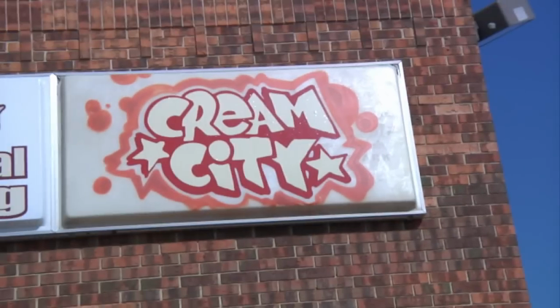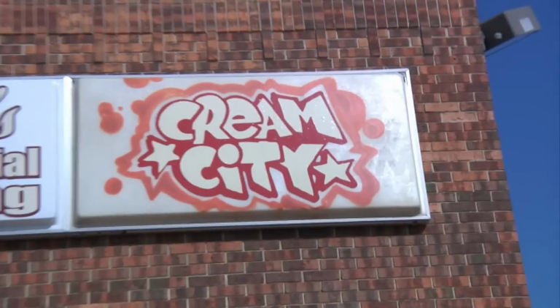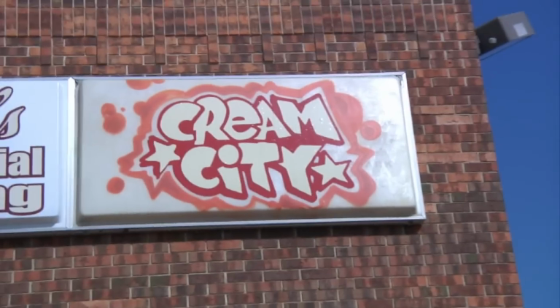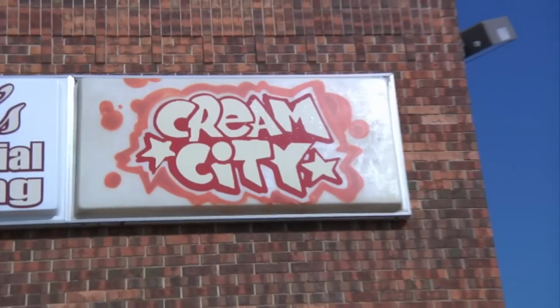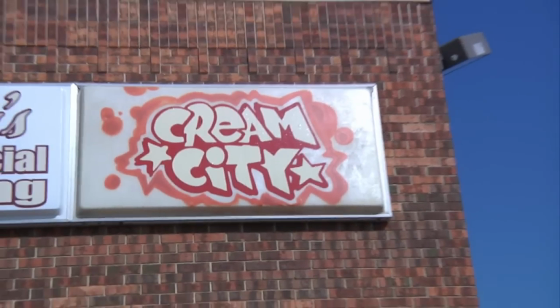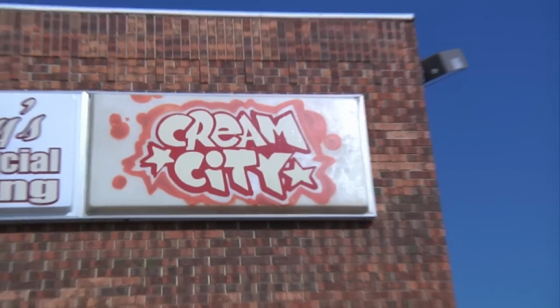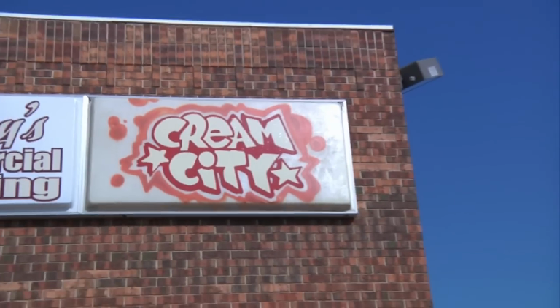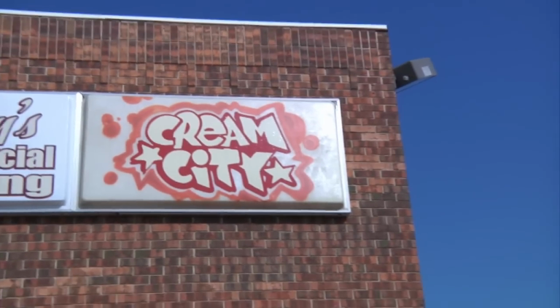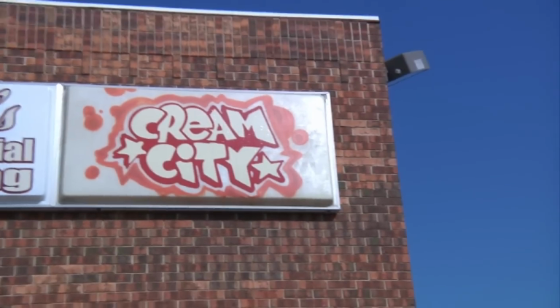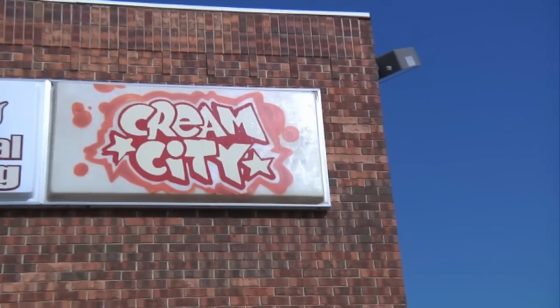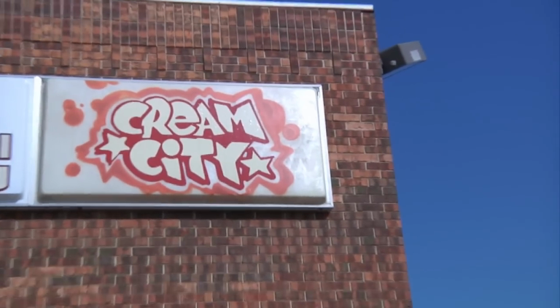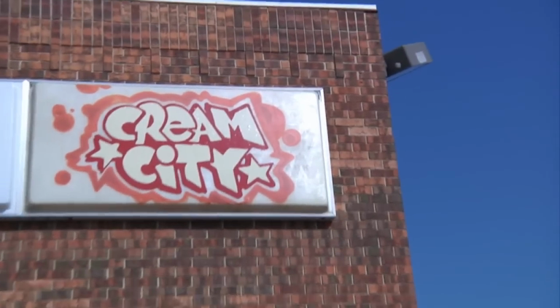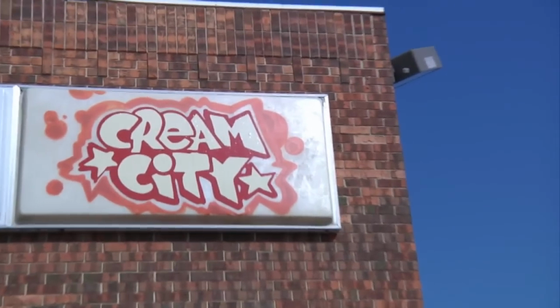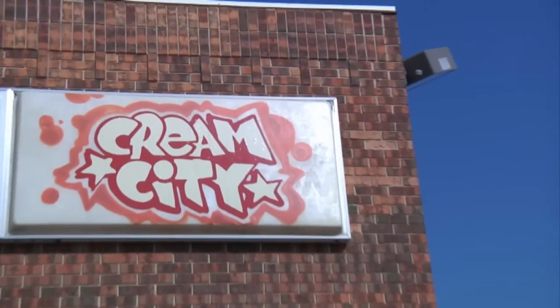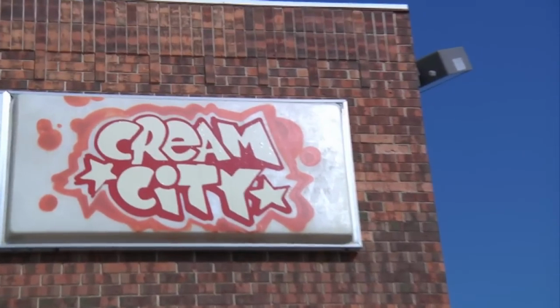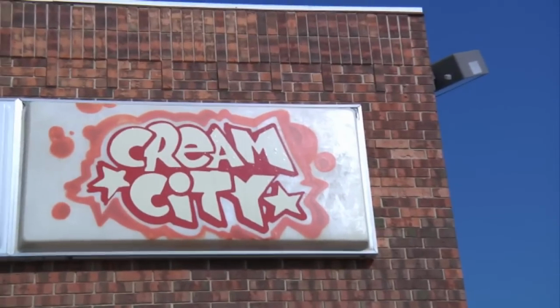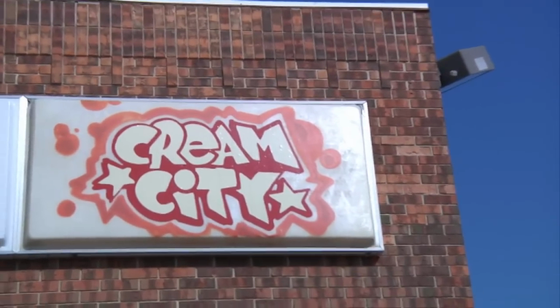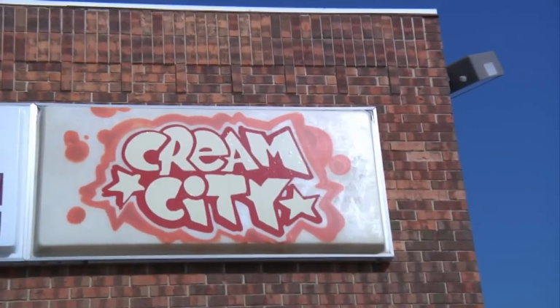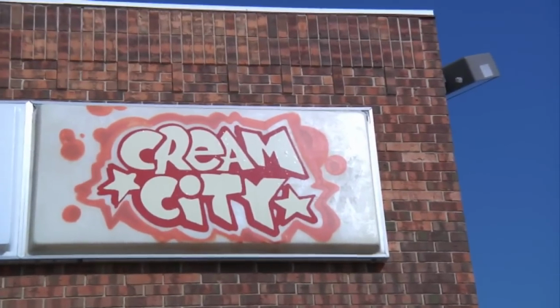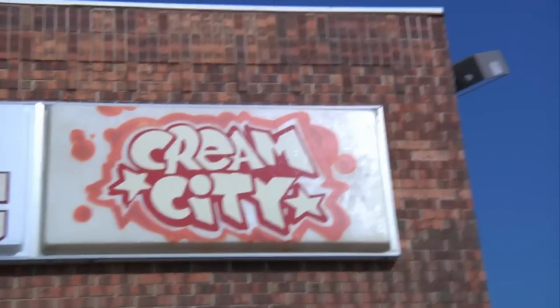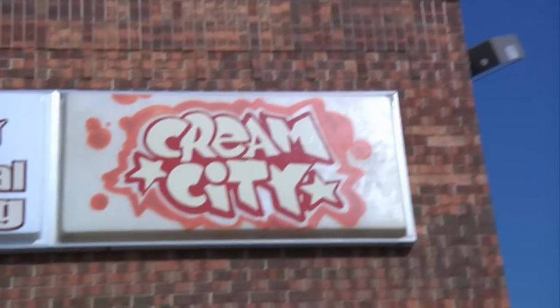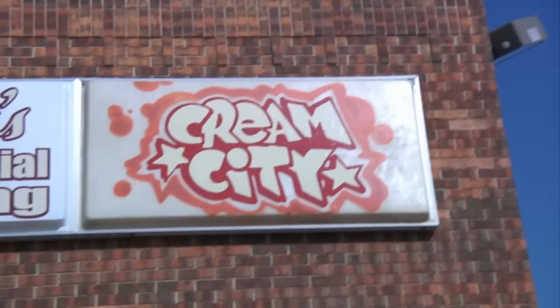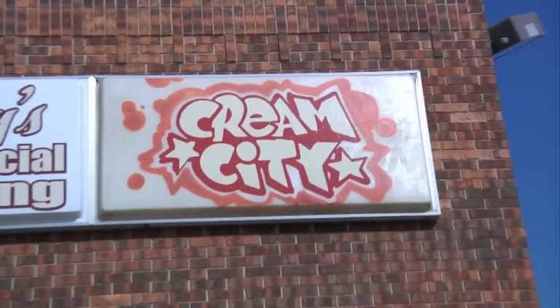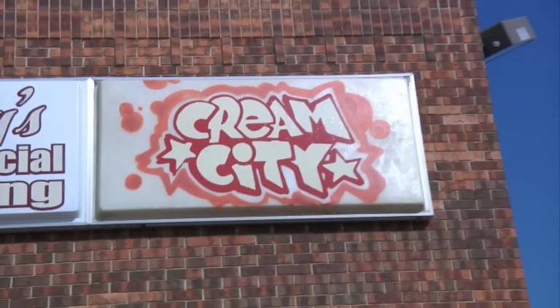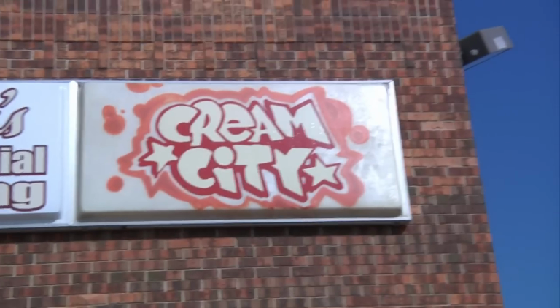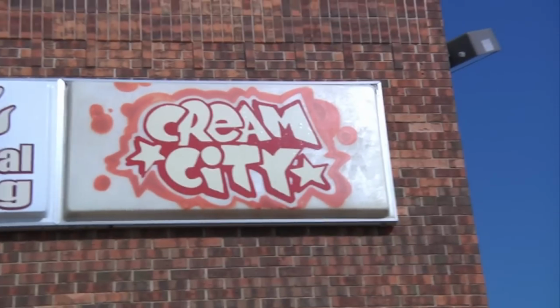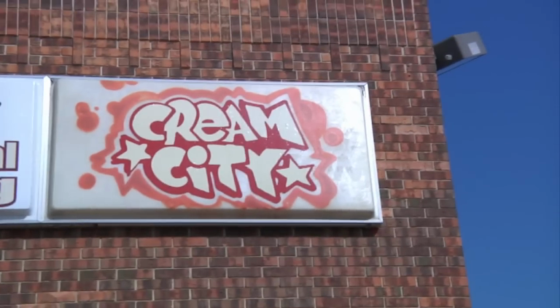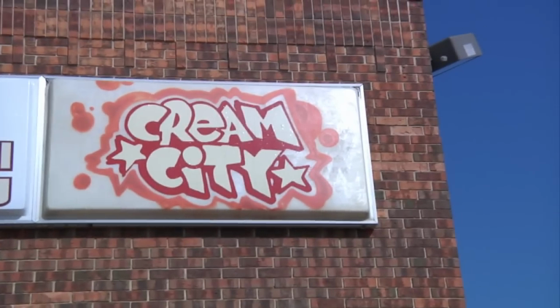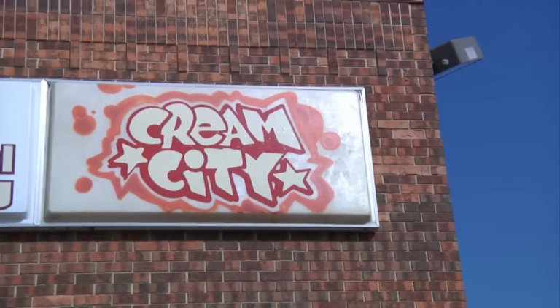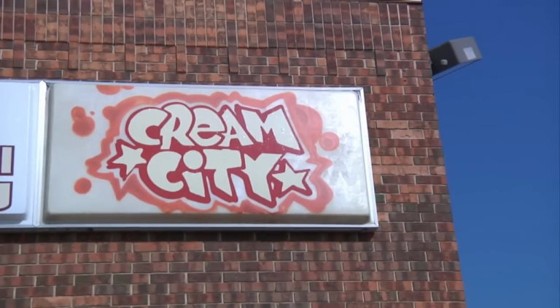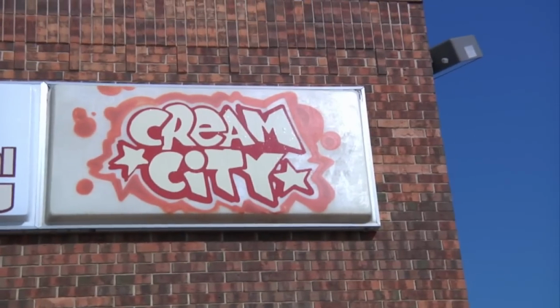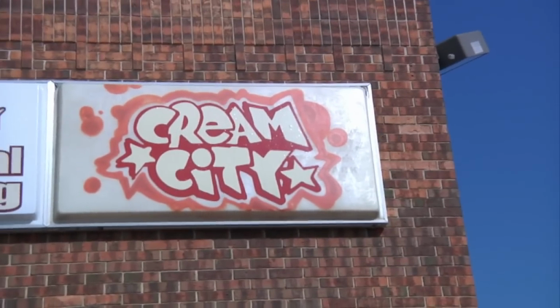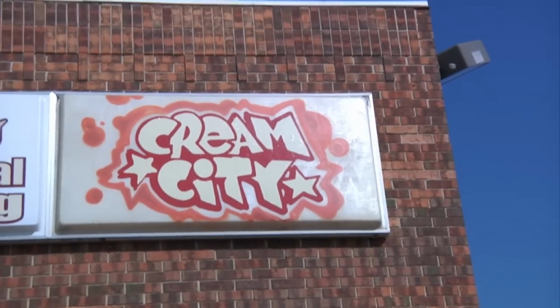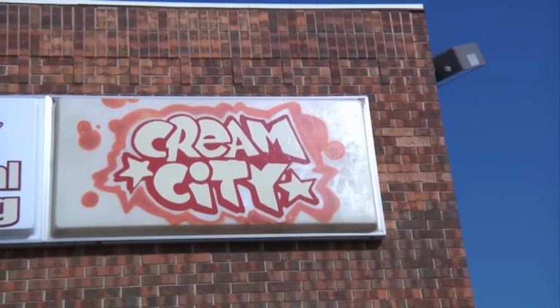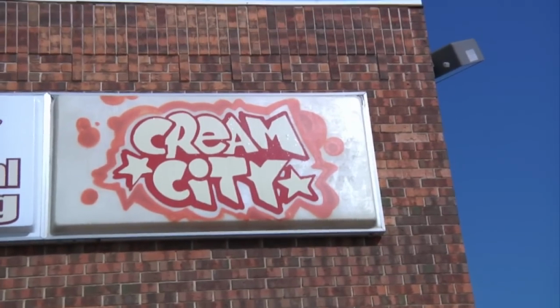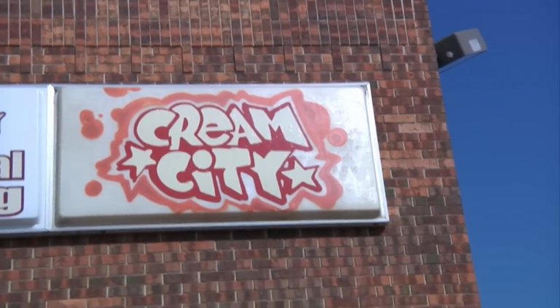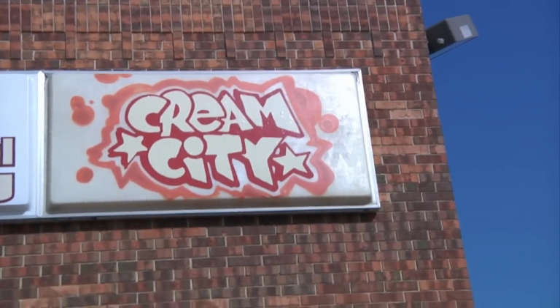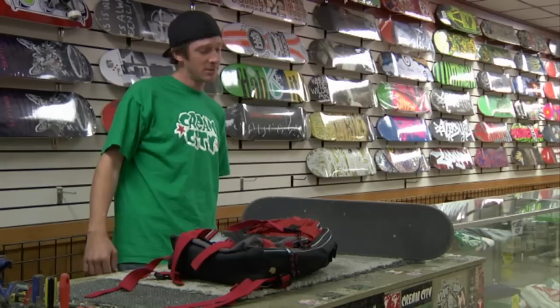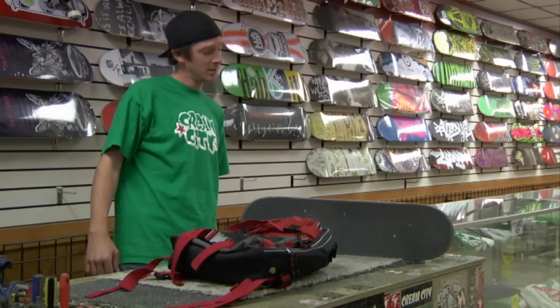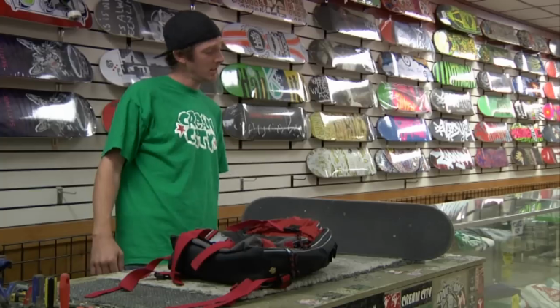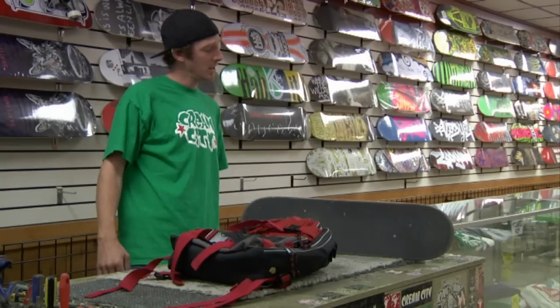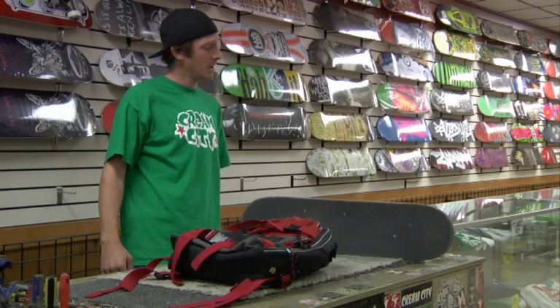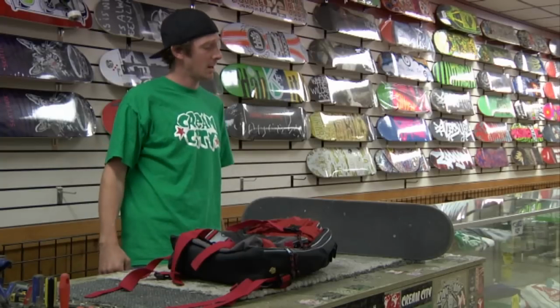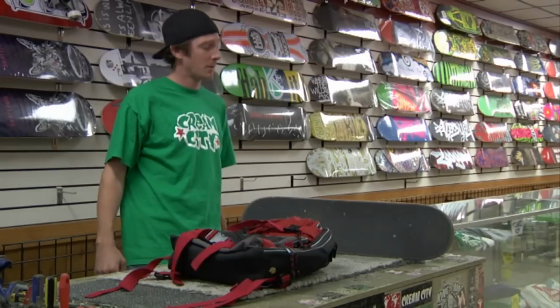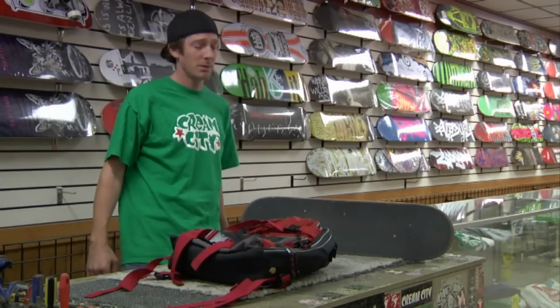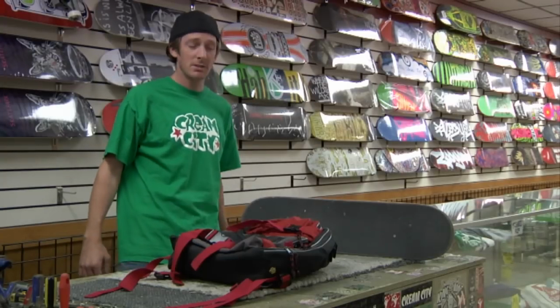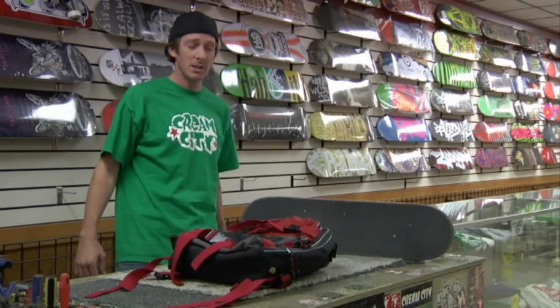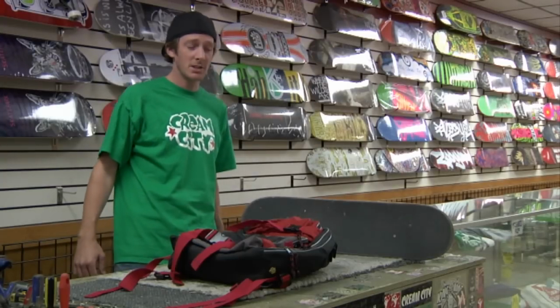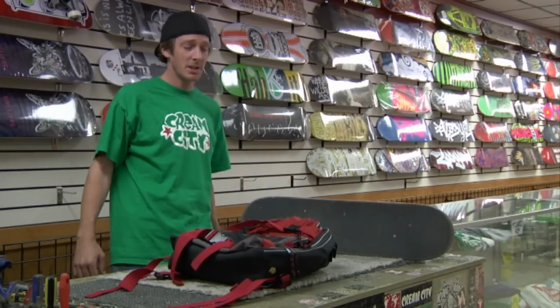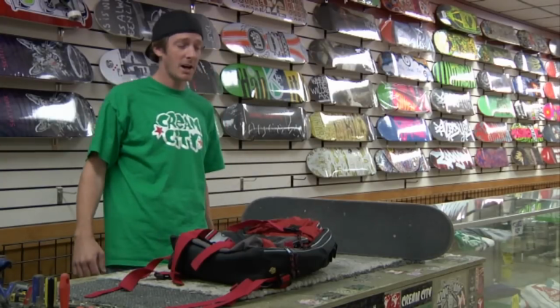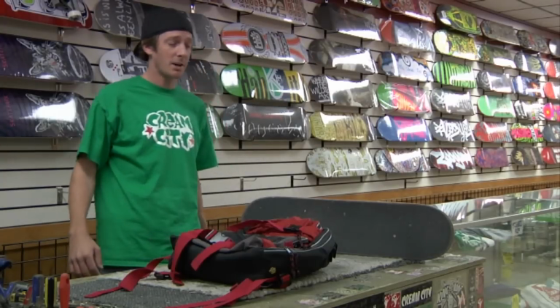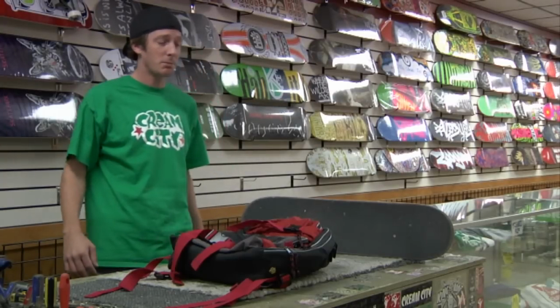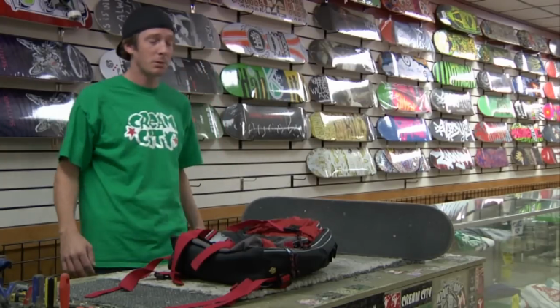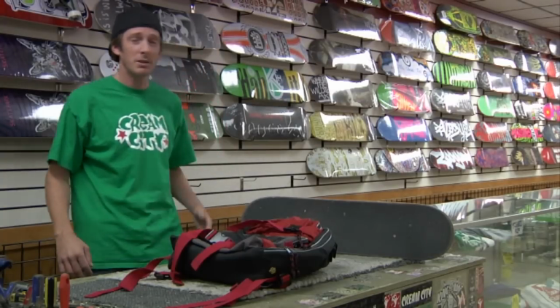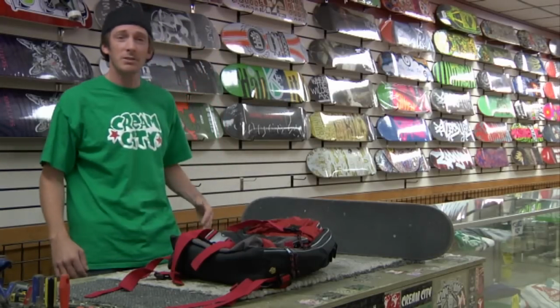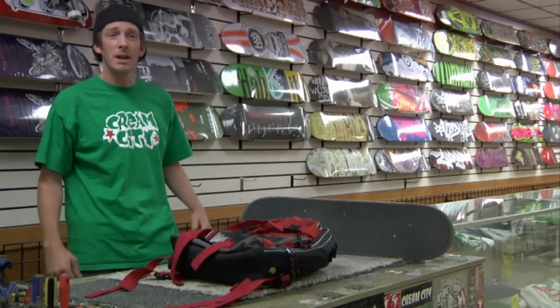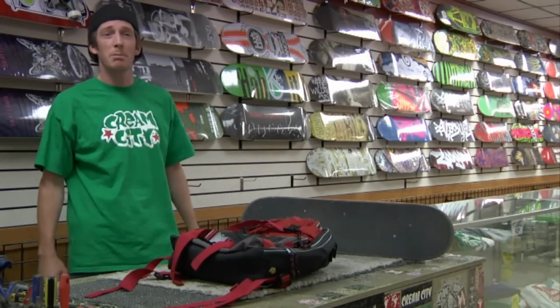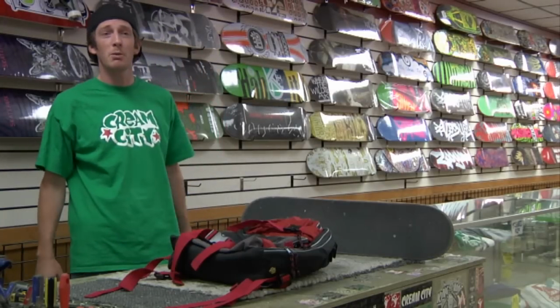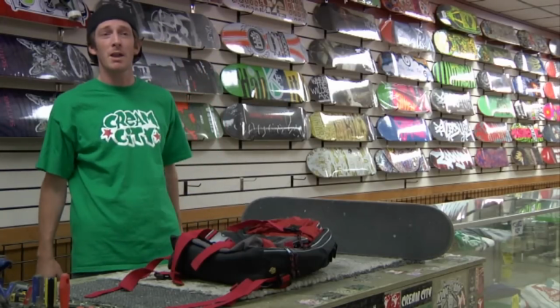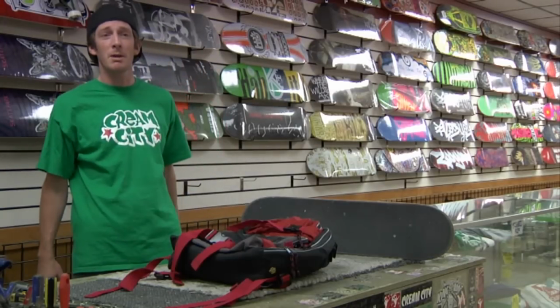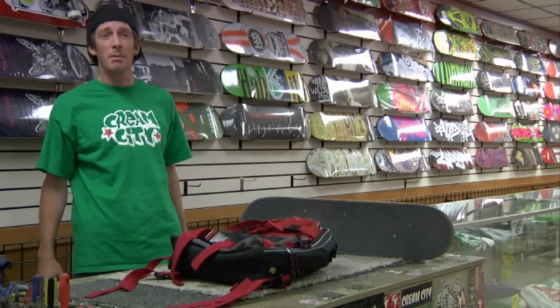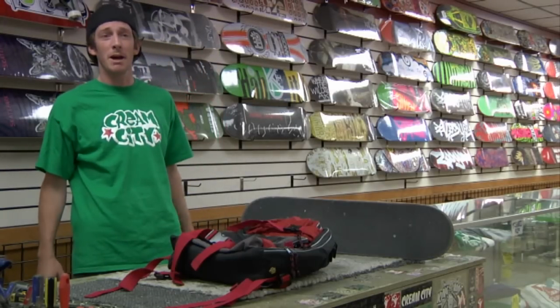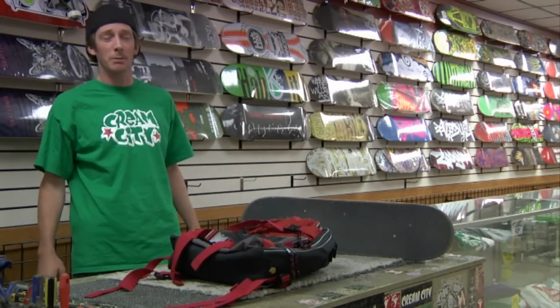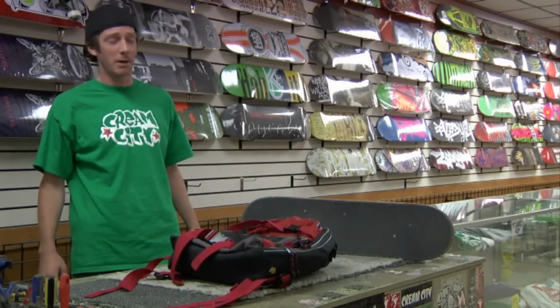Hello, my name is Bill Kashner. We're here at Cream City Skateboard Park in Butler, Wisconsin, and I'm going to teach you how to put a skateboard on a backpack.